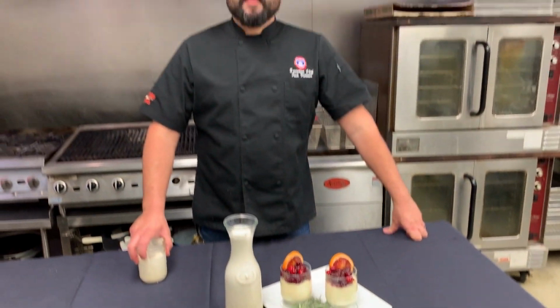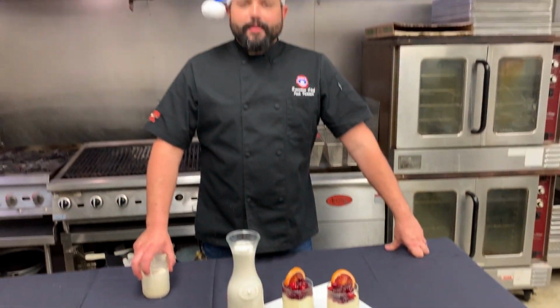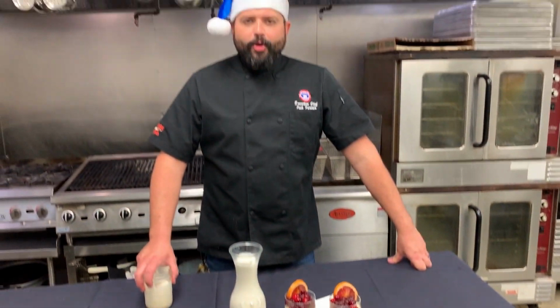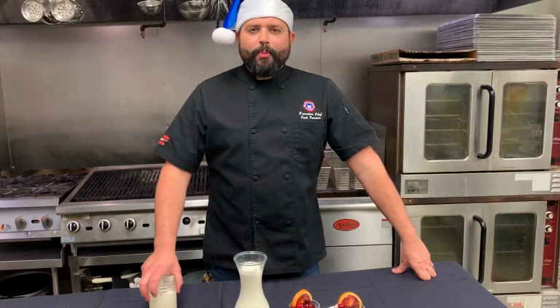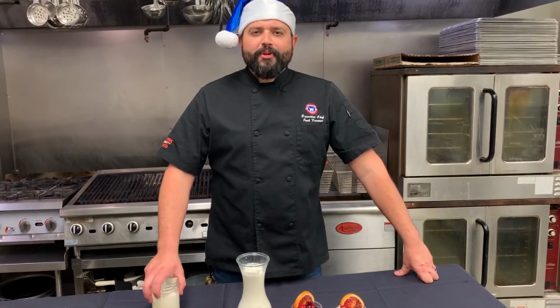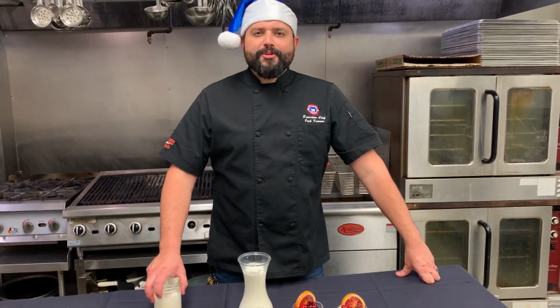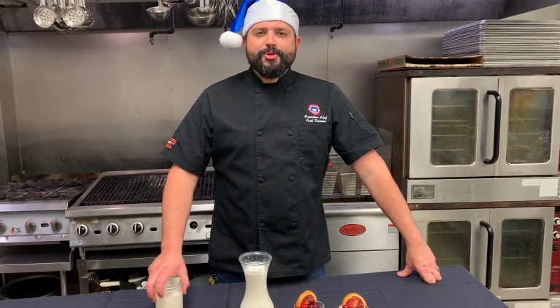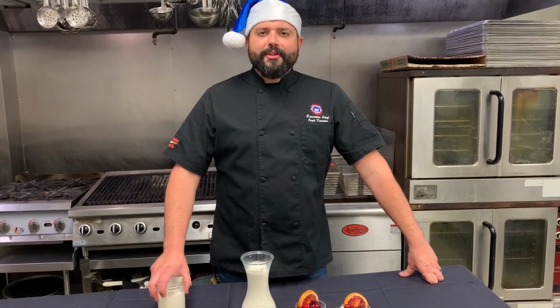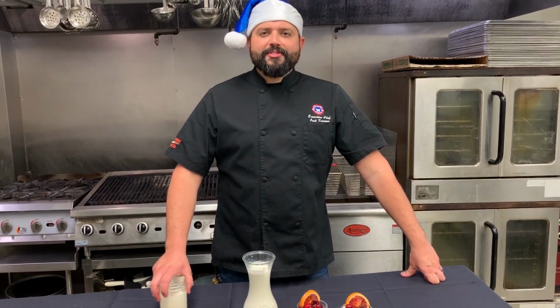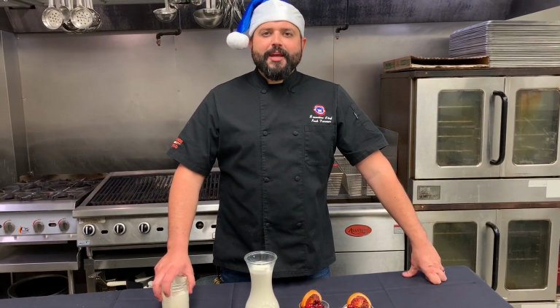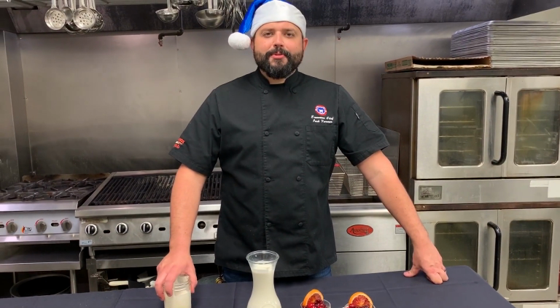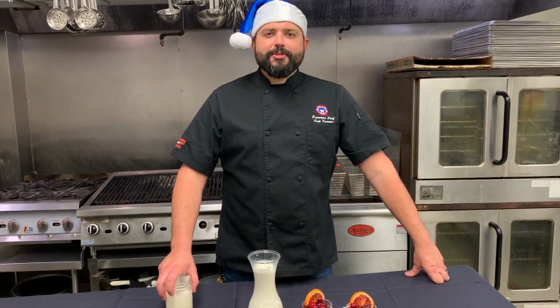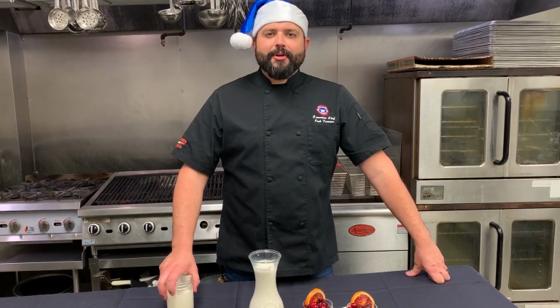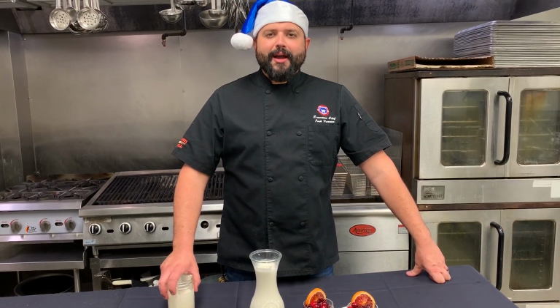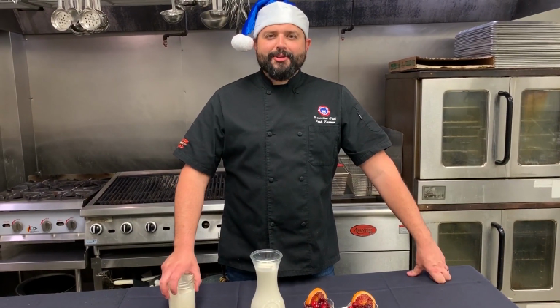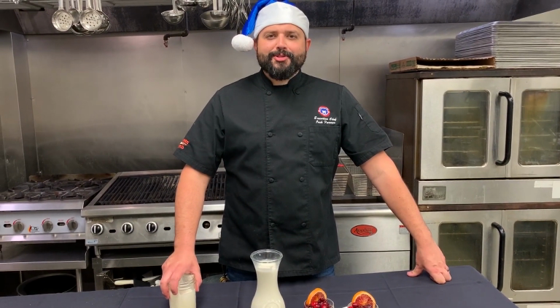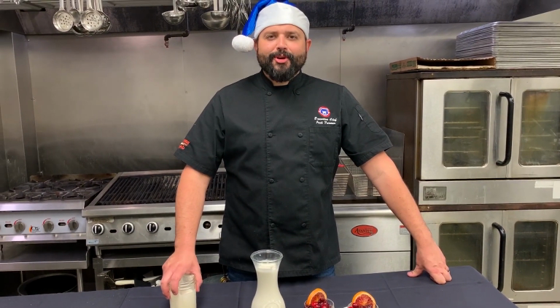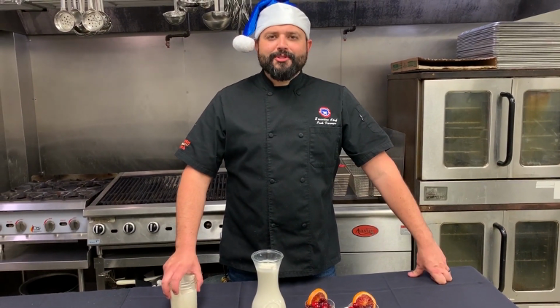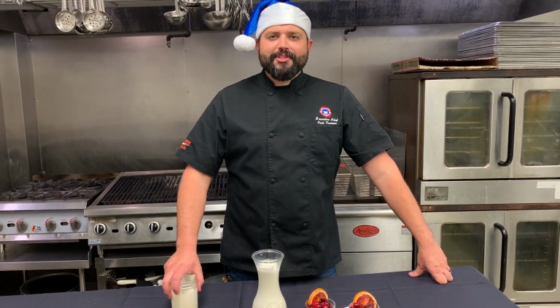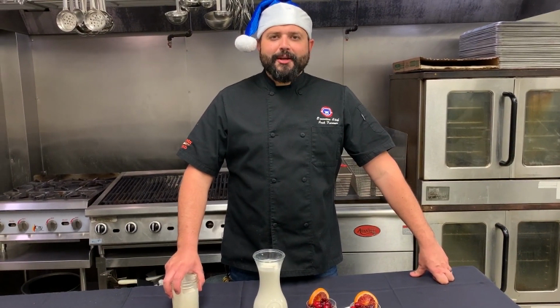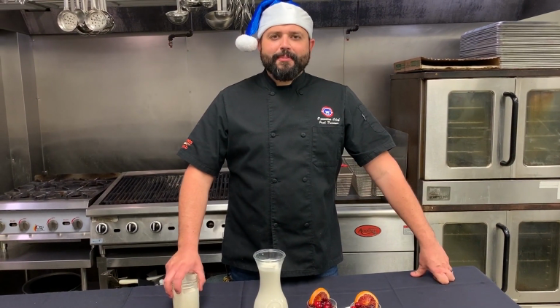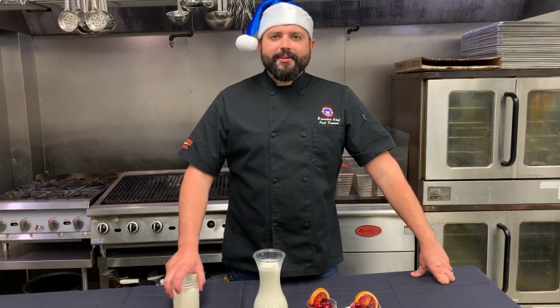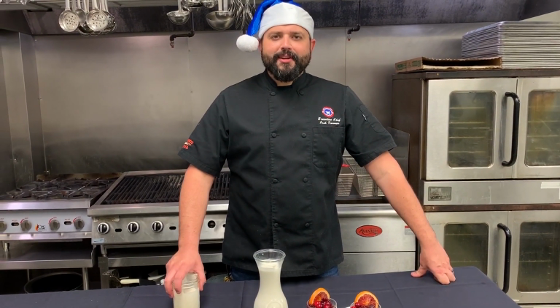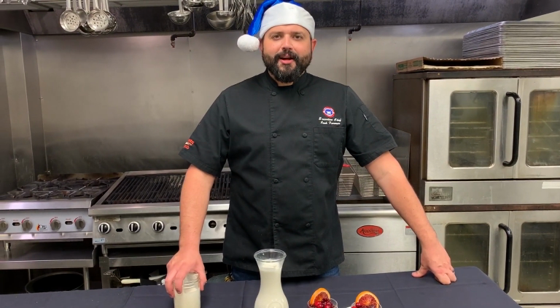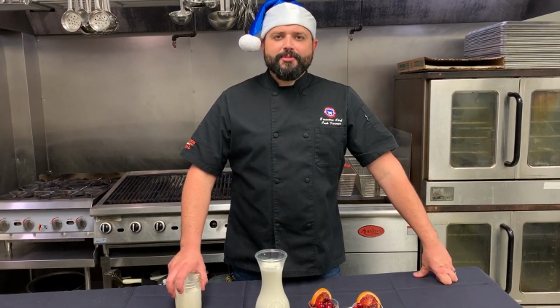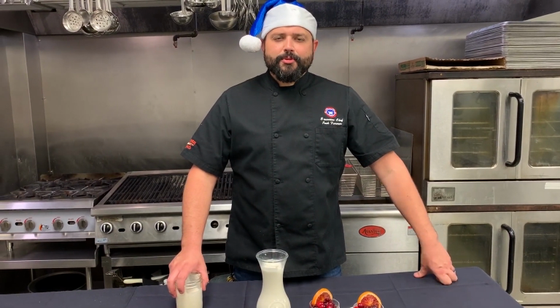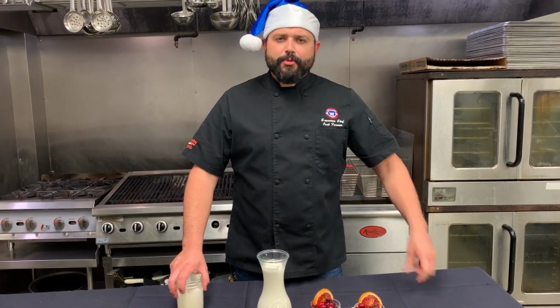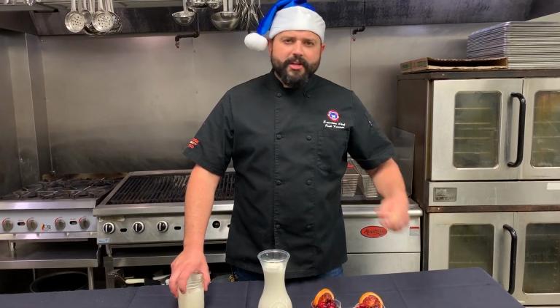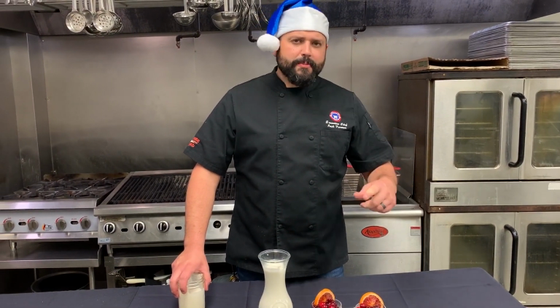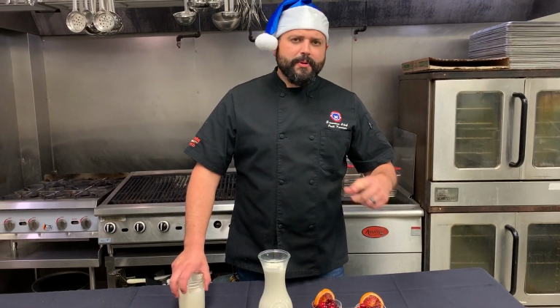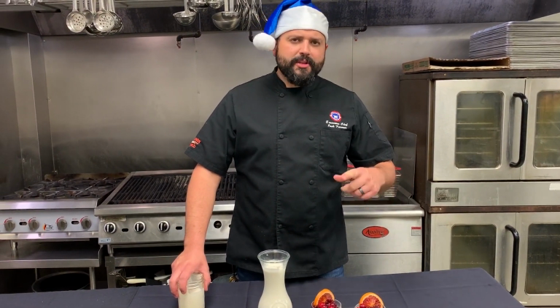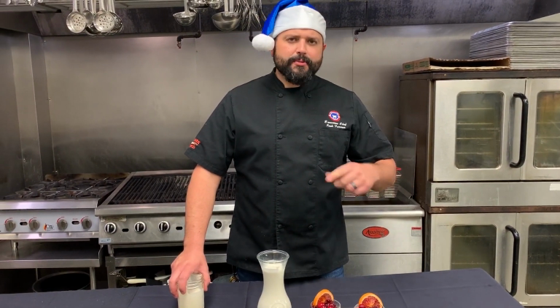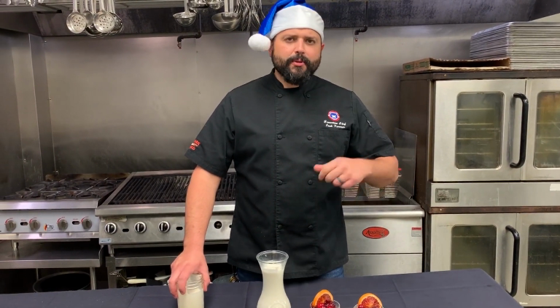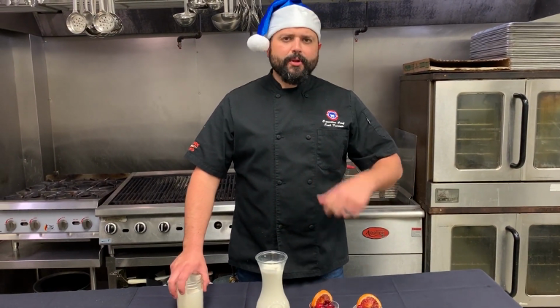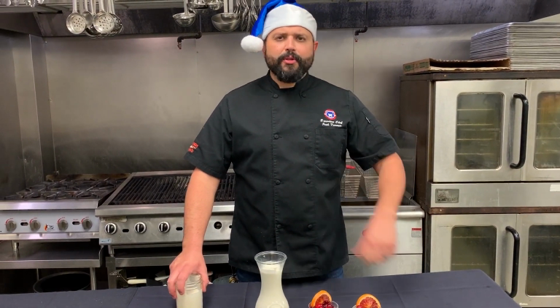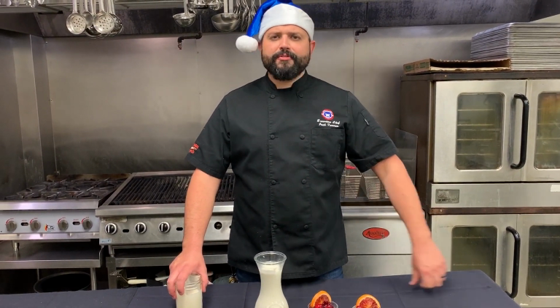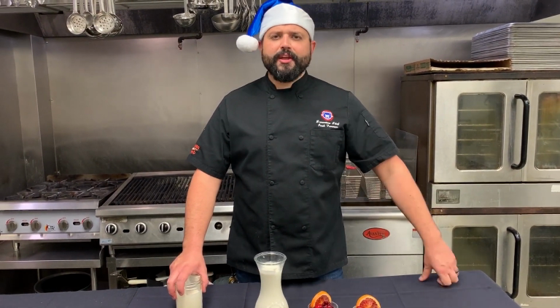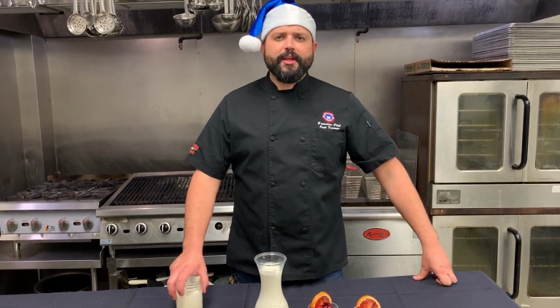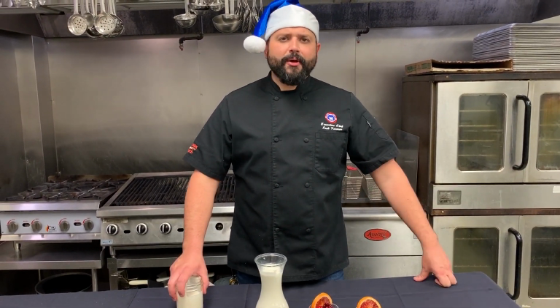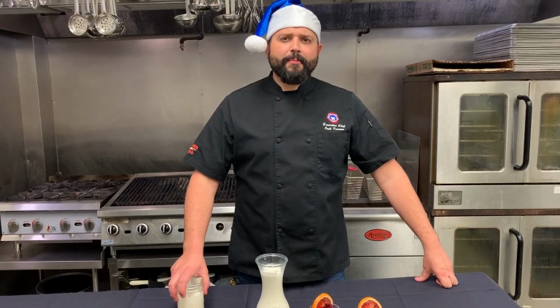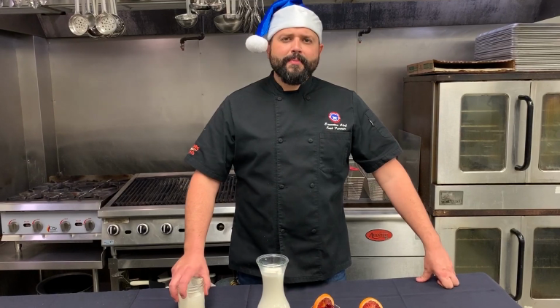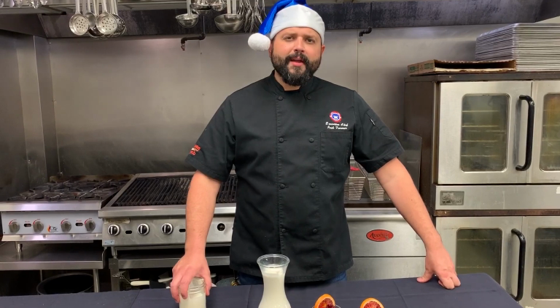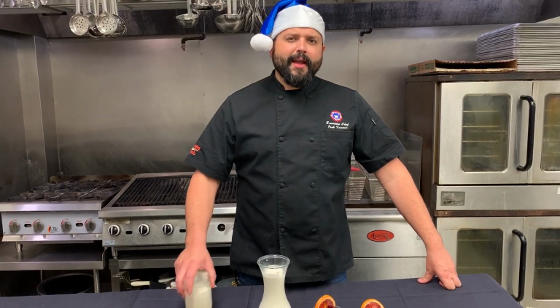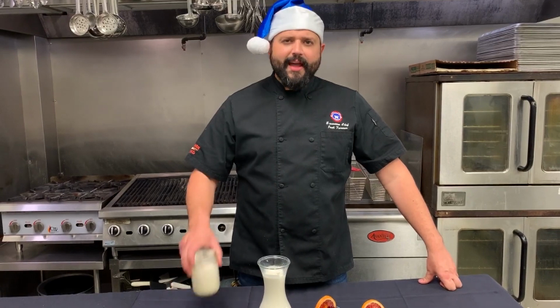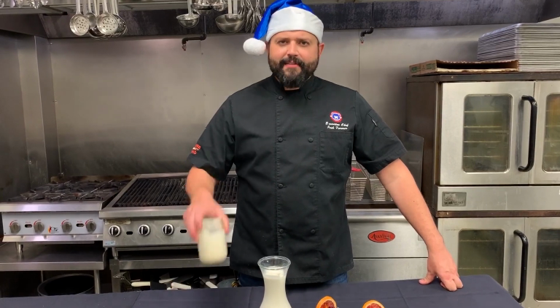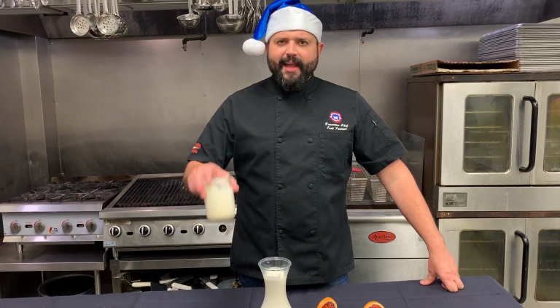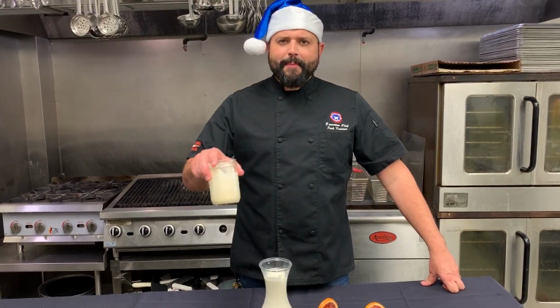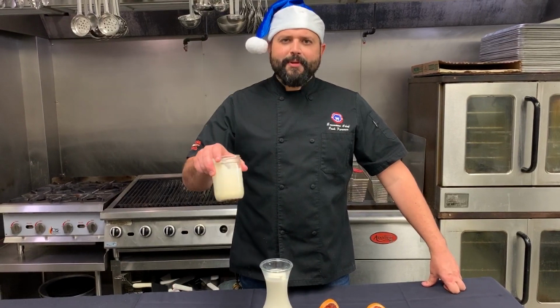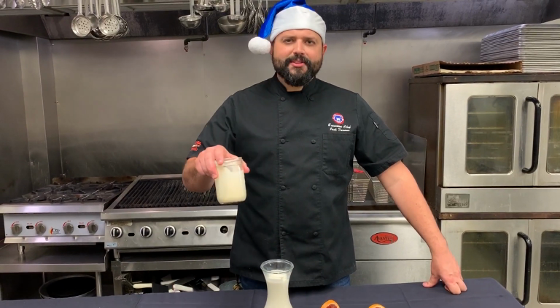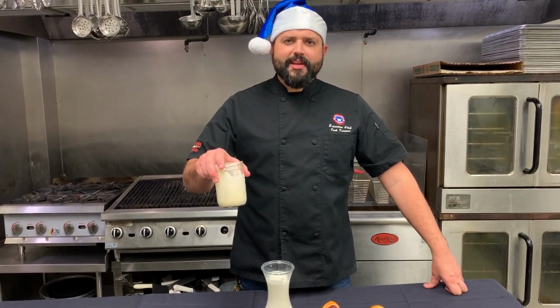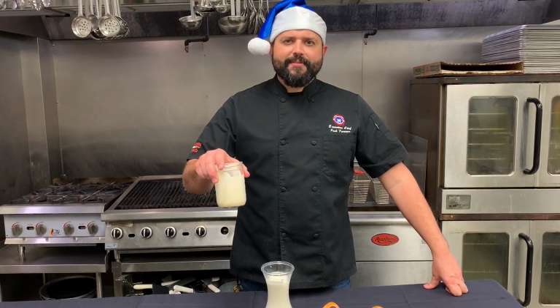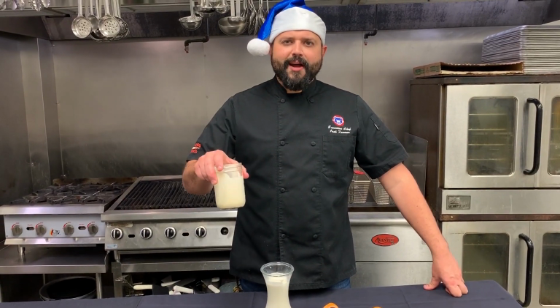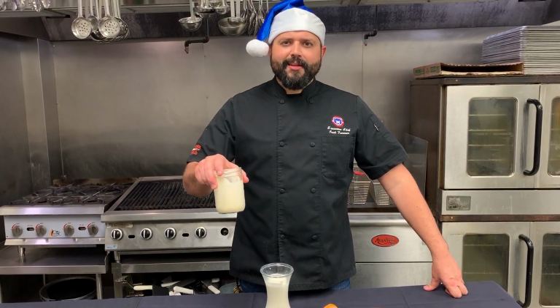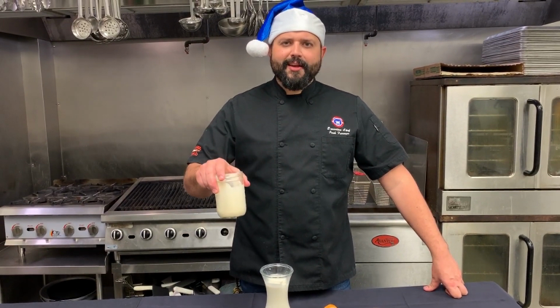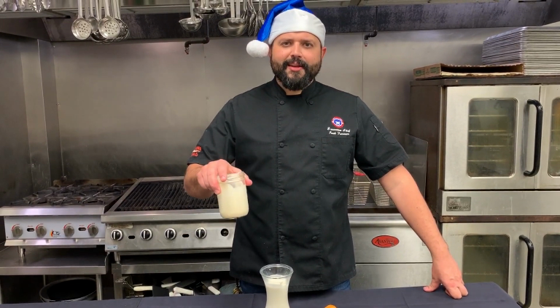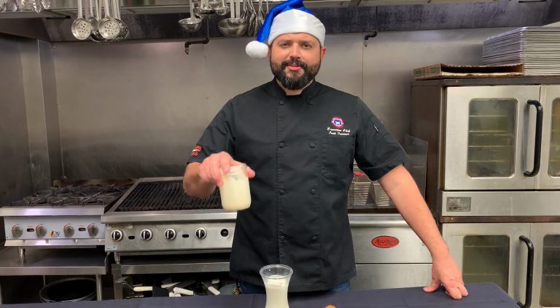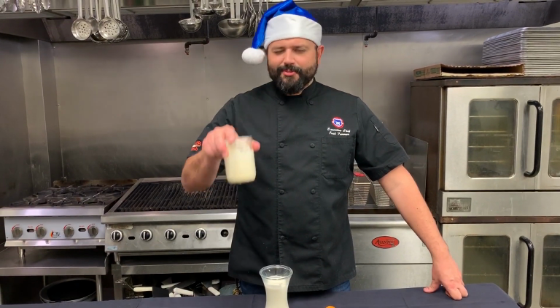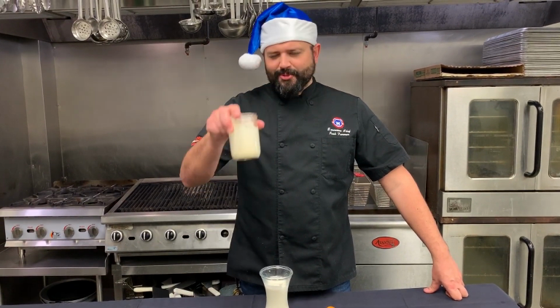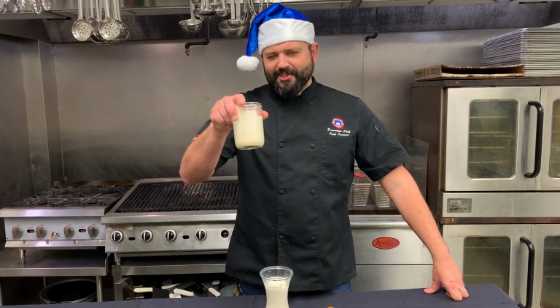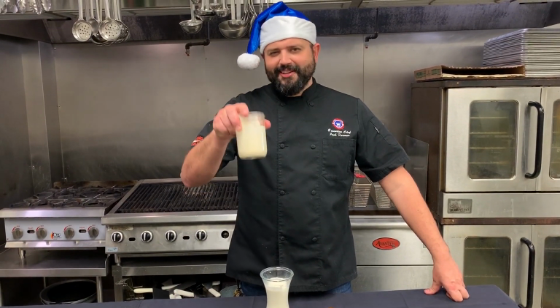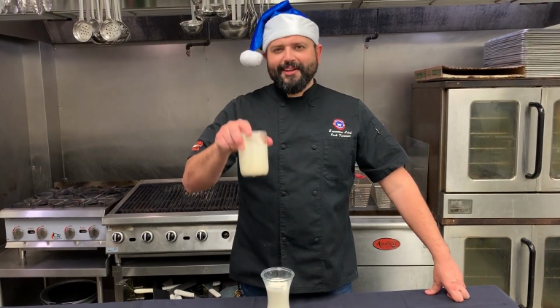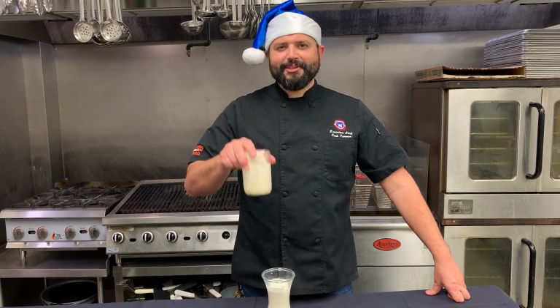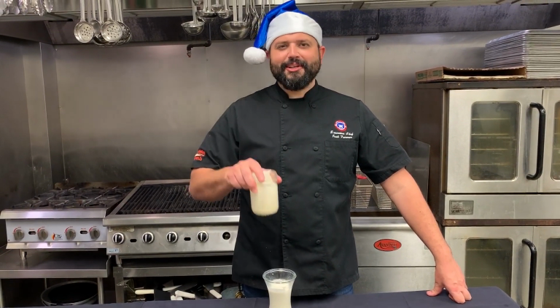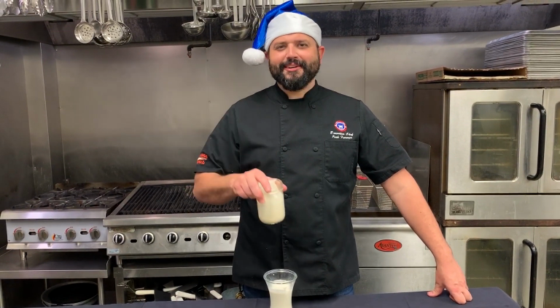Hope you enjoyed this episode of Hot Soap with South Bend Cups. Recipes are below the video. Have a happy and safe holidays — see you next year.